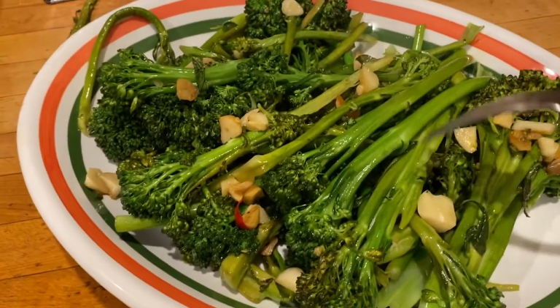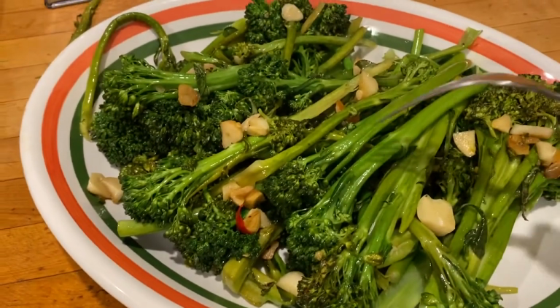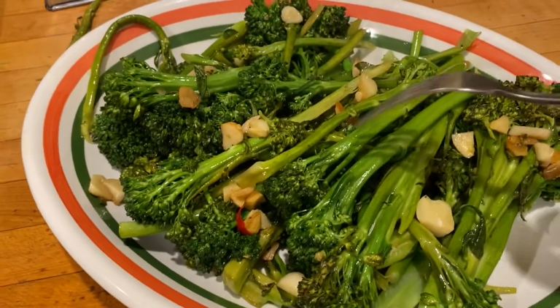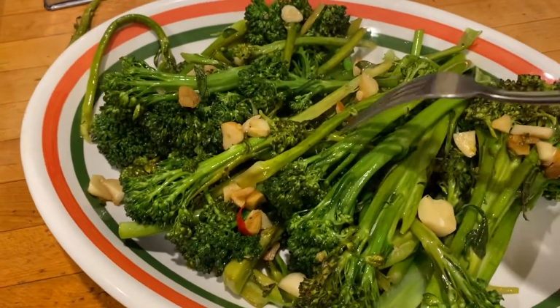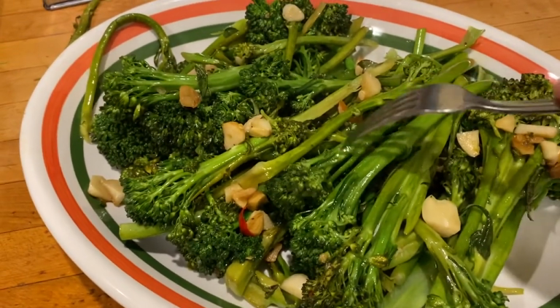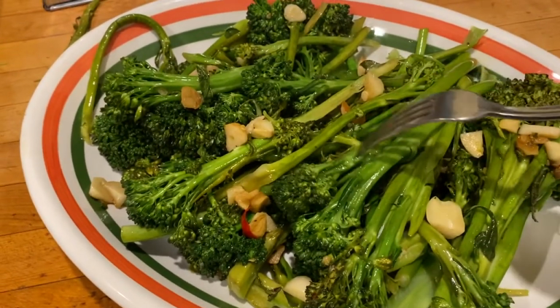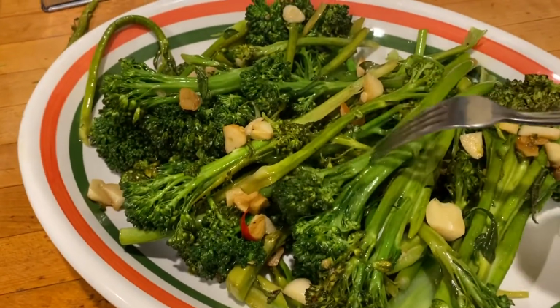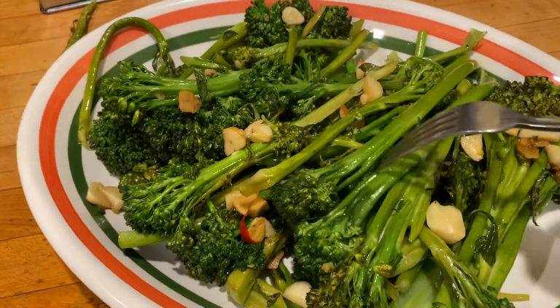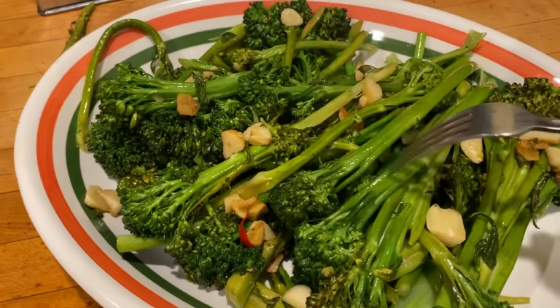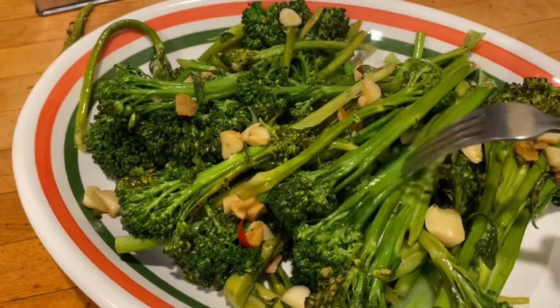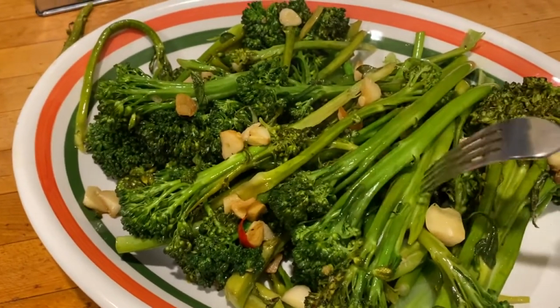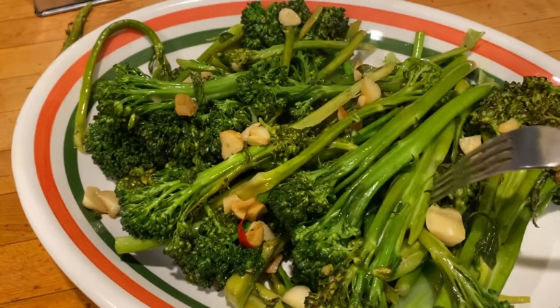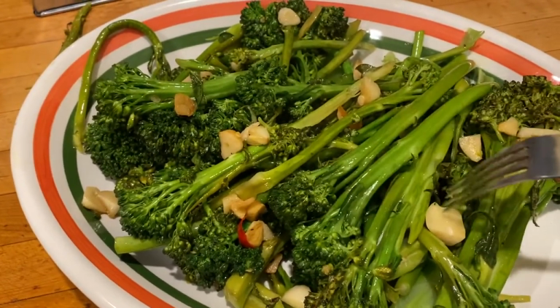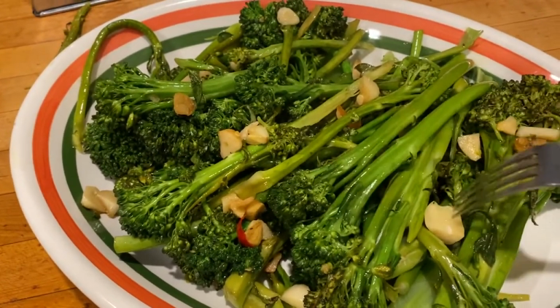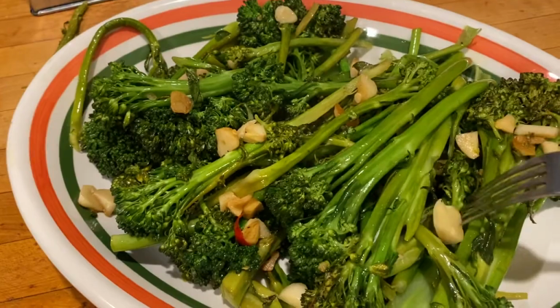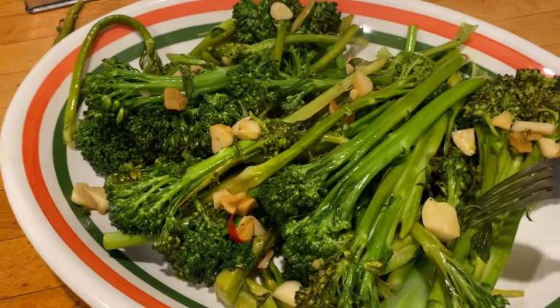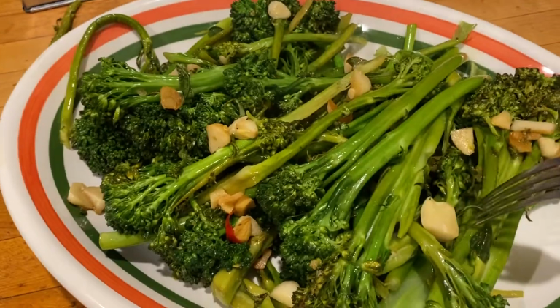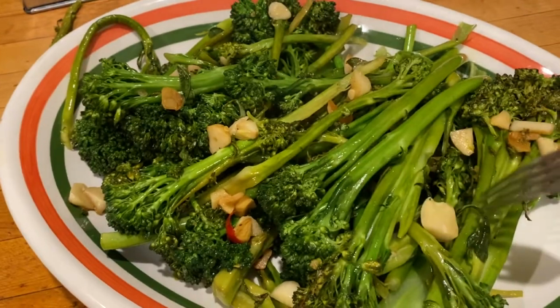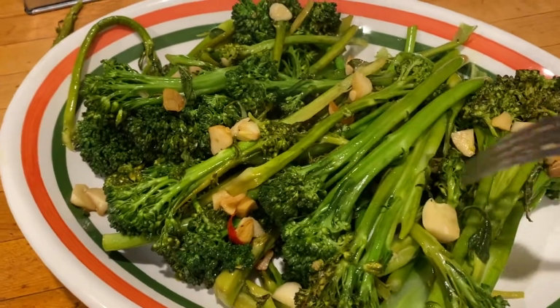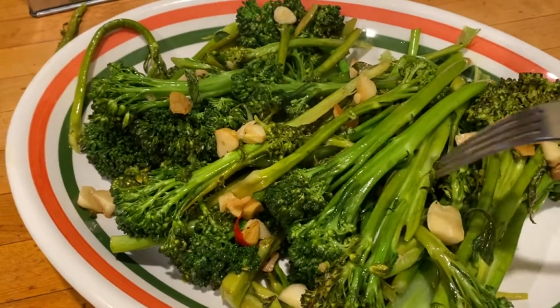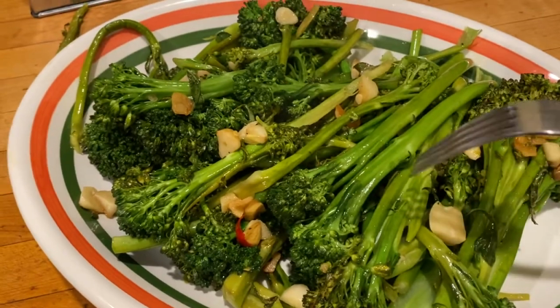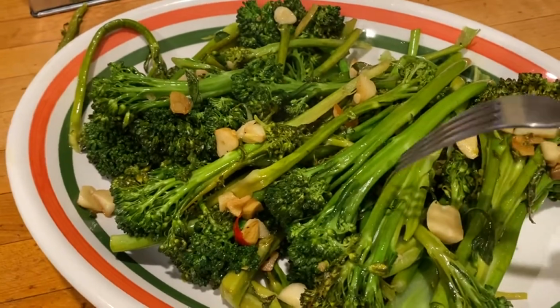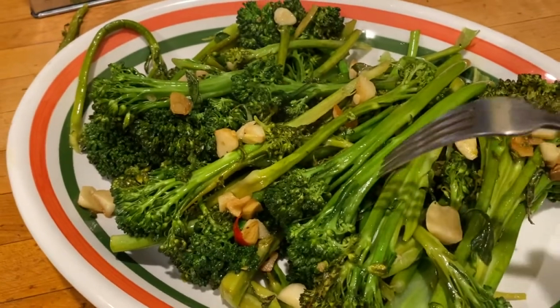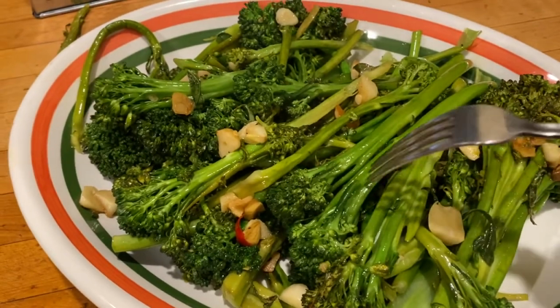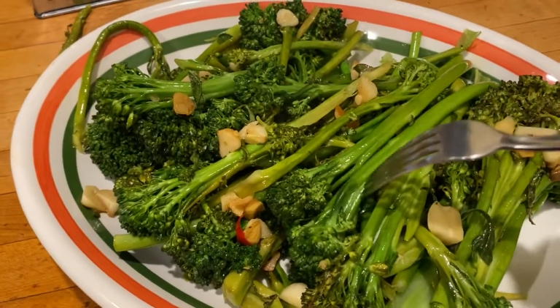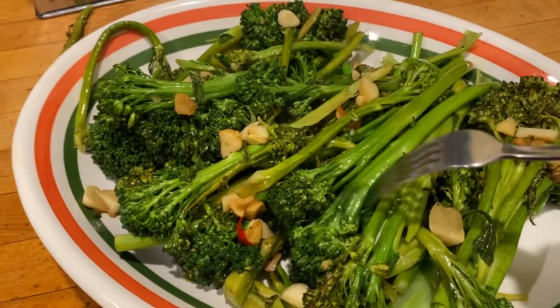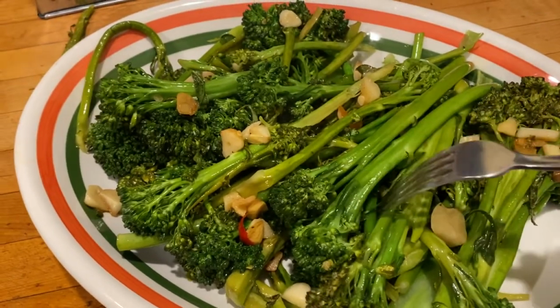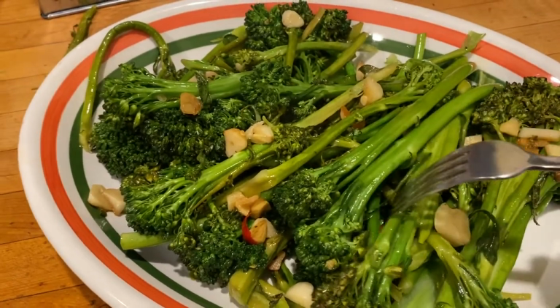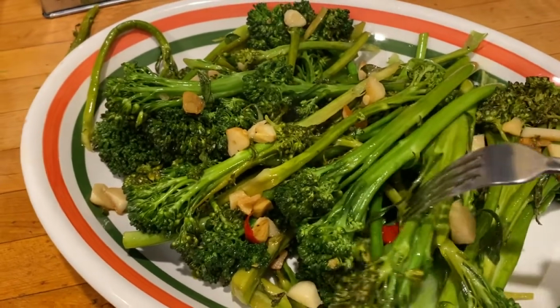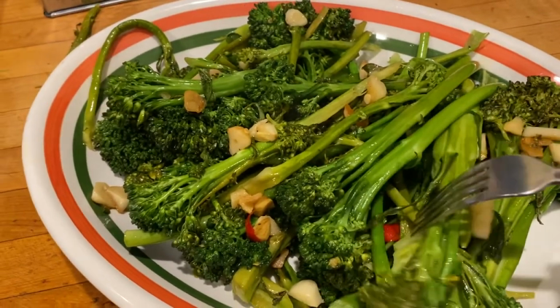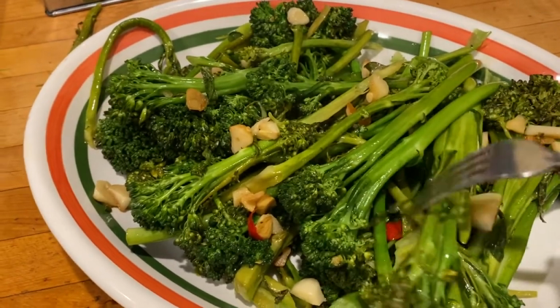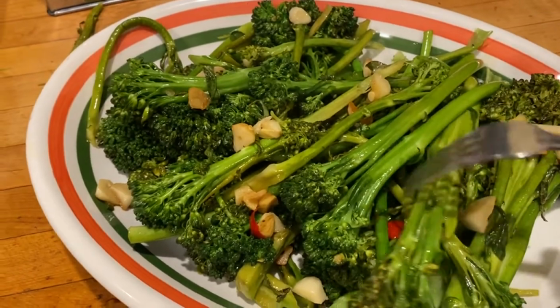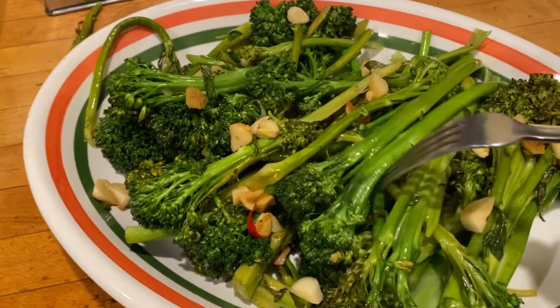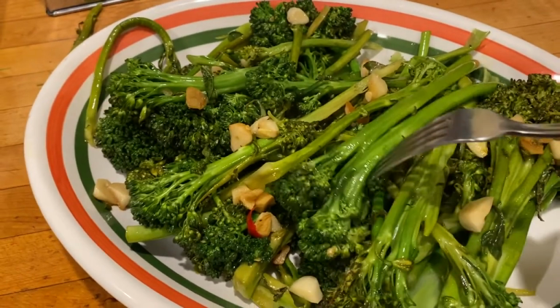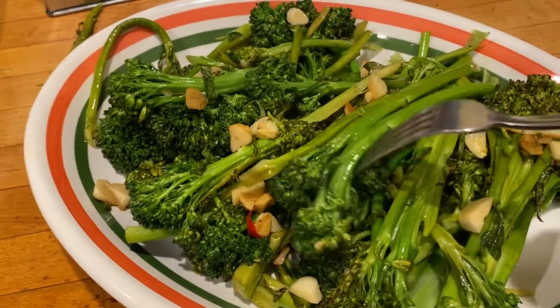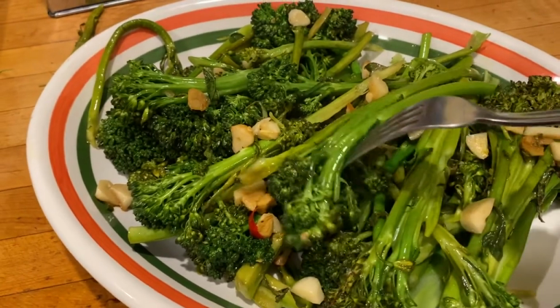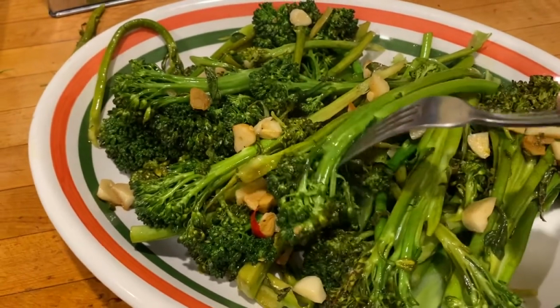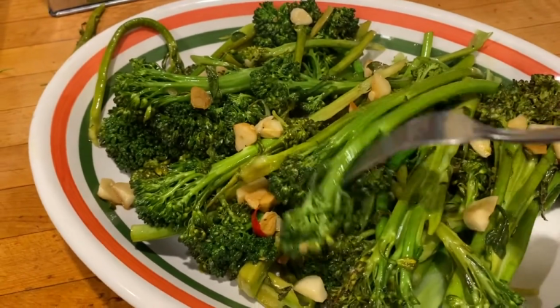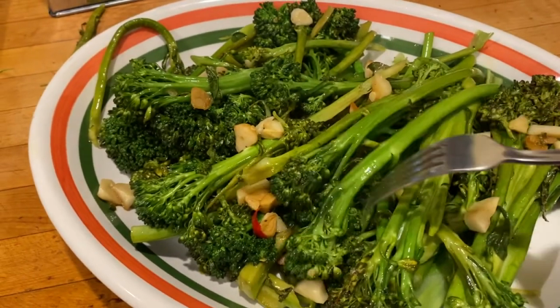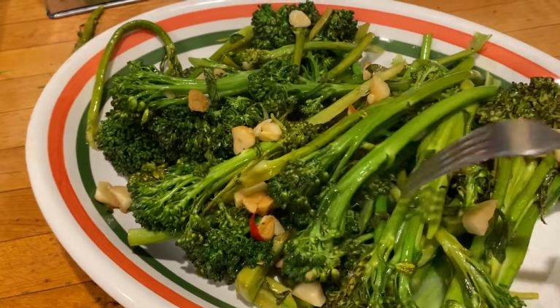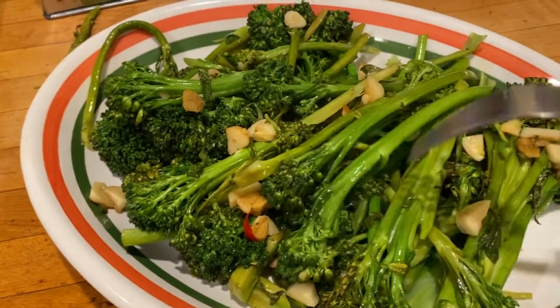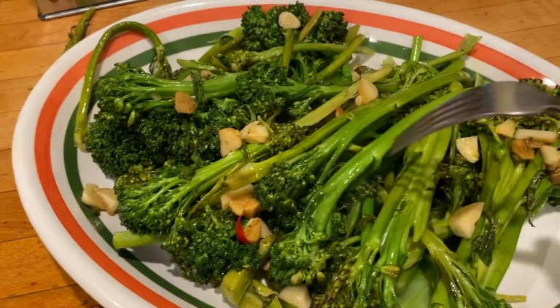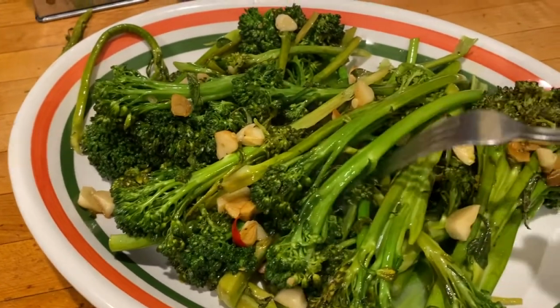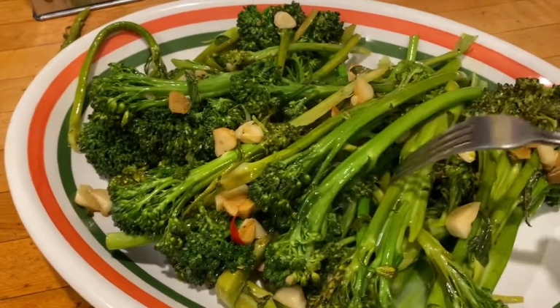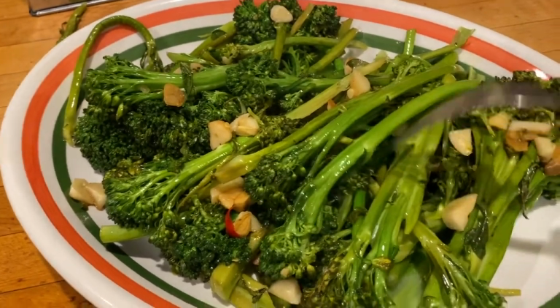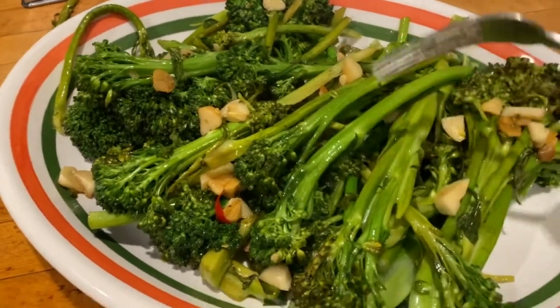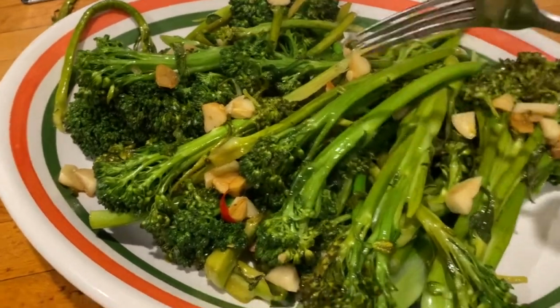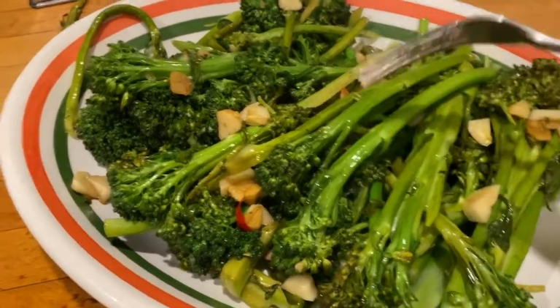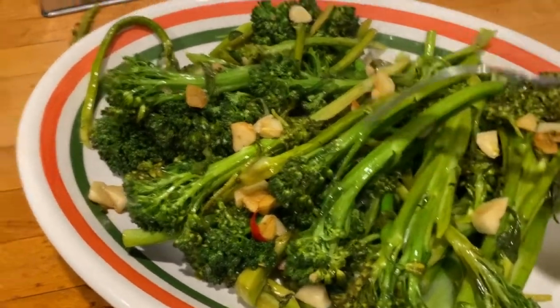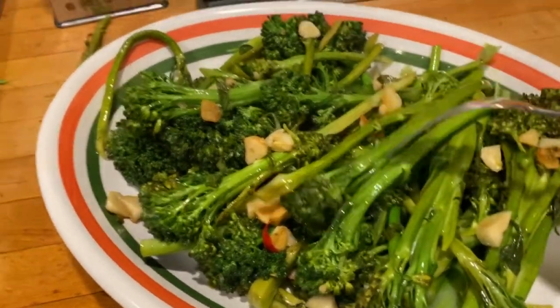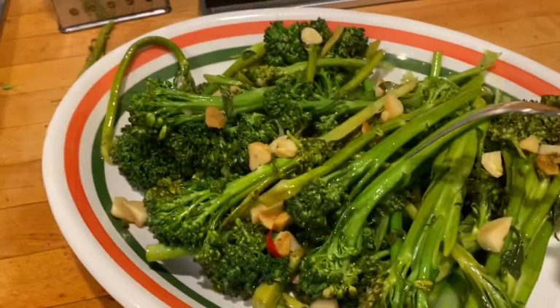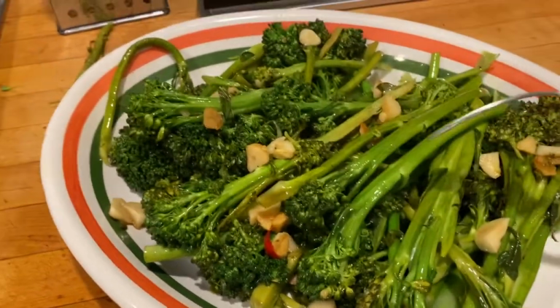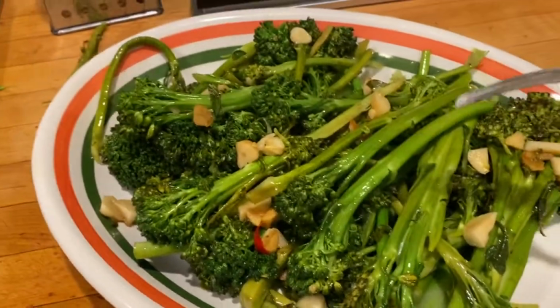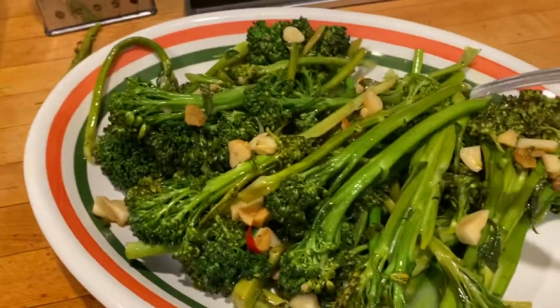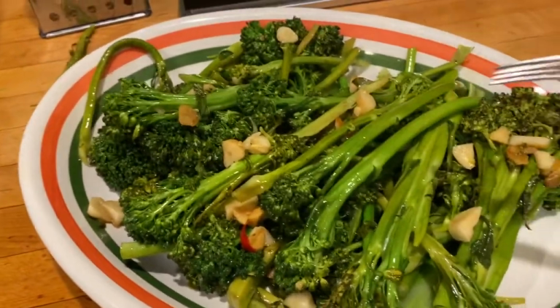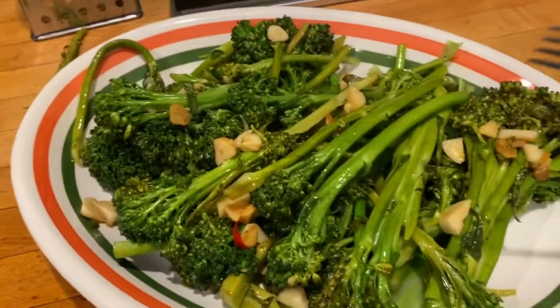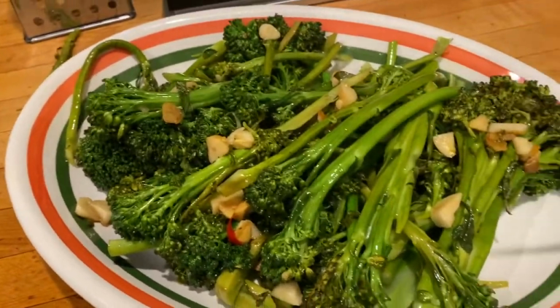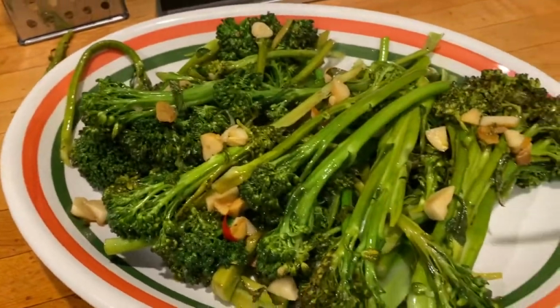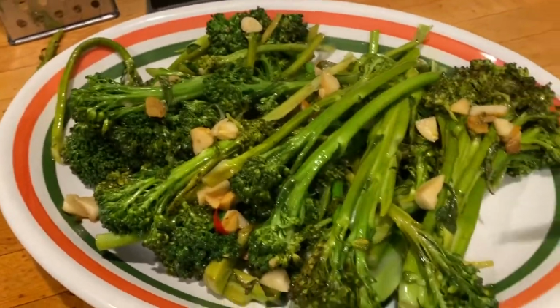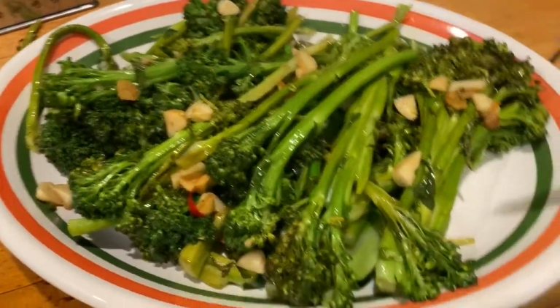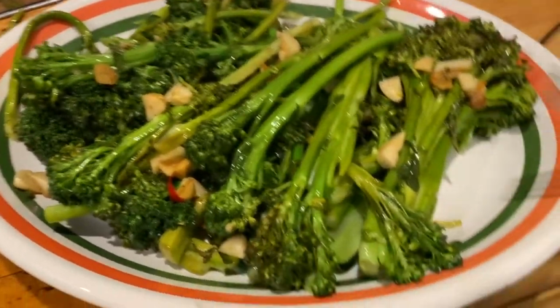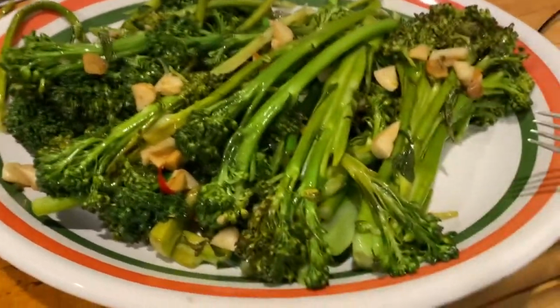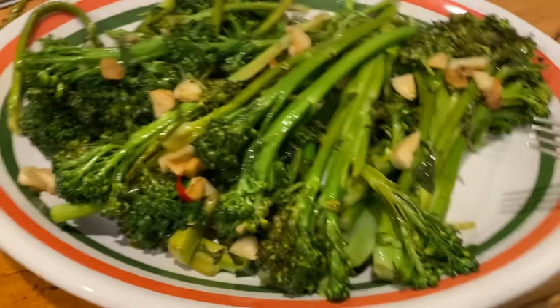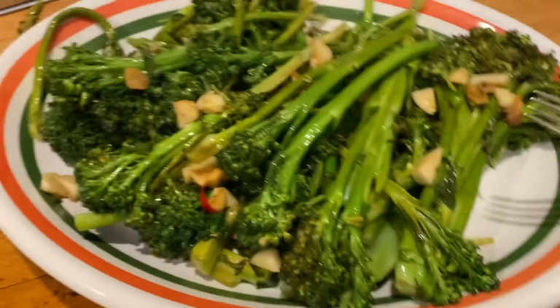It's much healthier. Well, I shouldn't say much, but it has a different taste than broccoli and it's great.